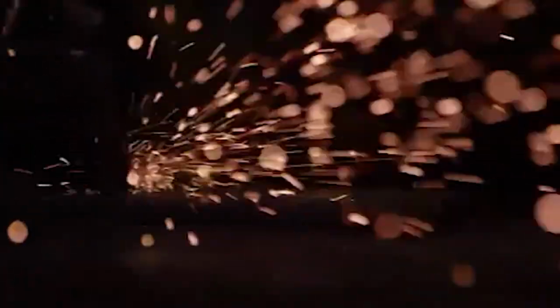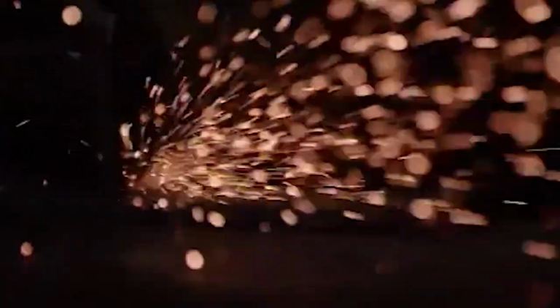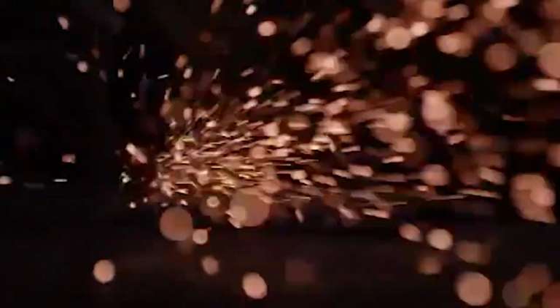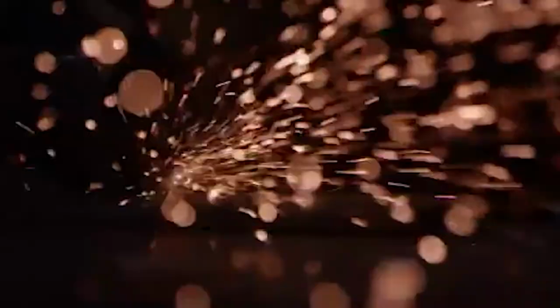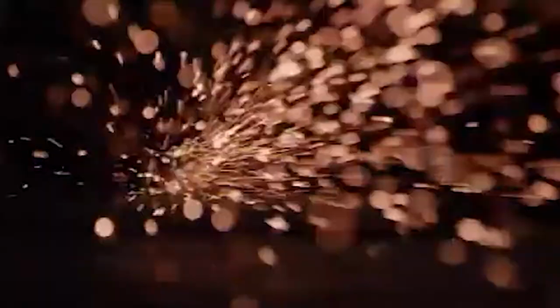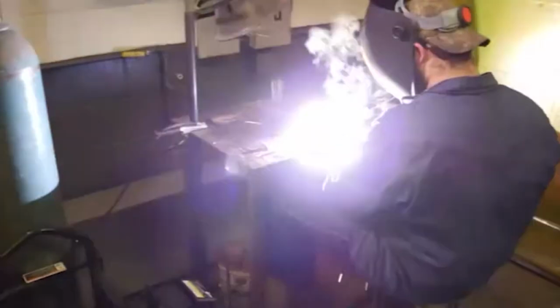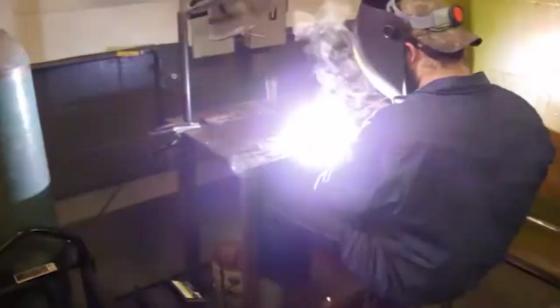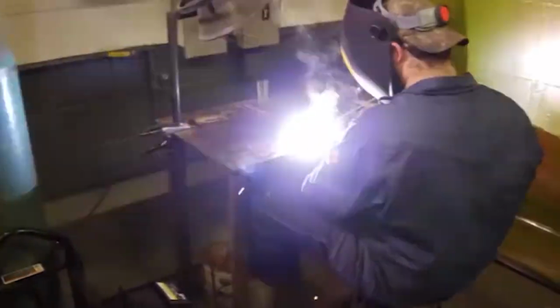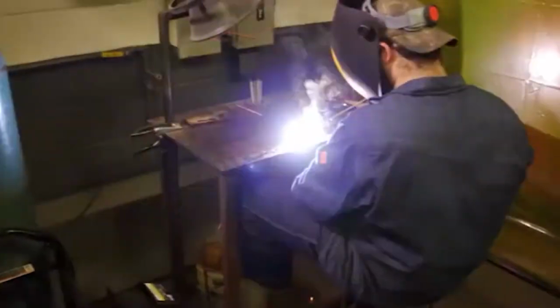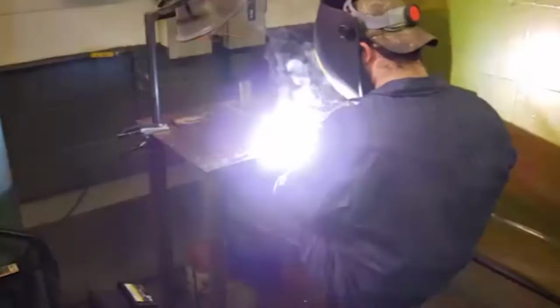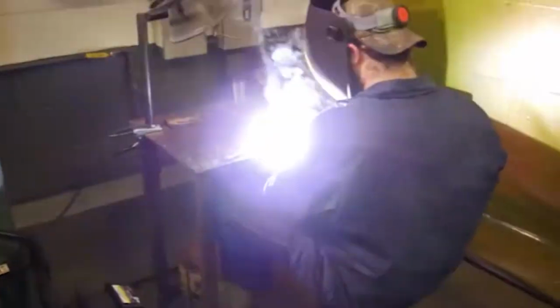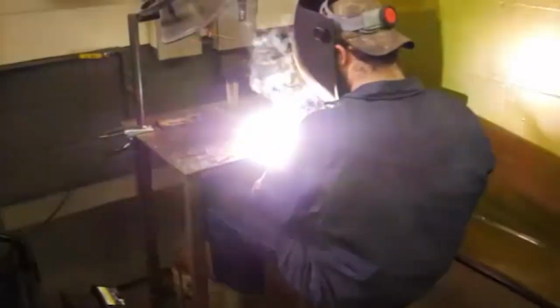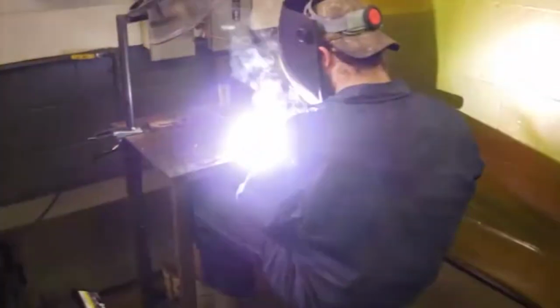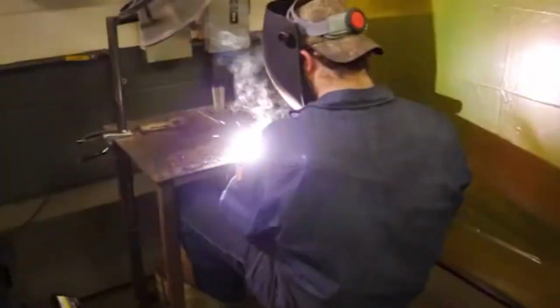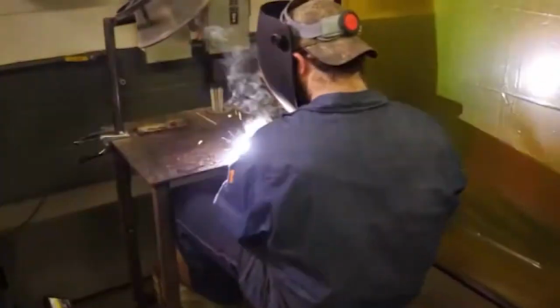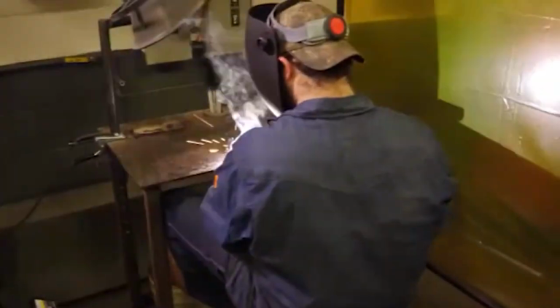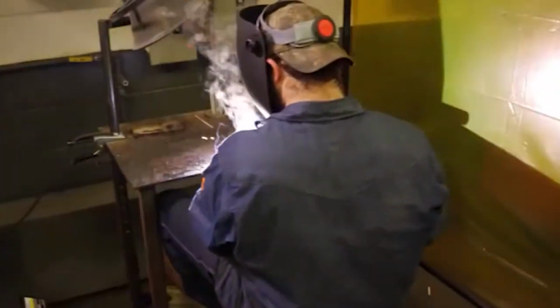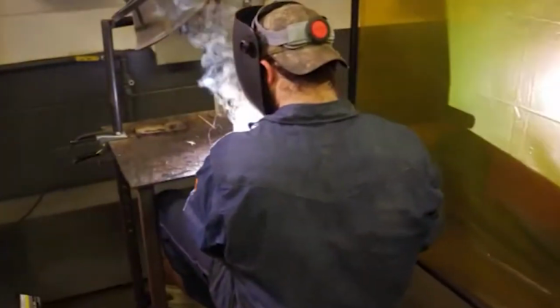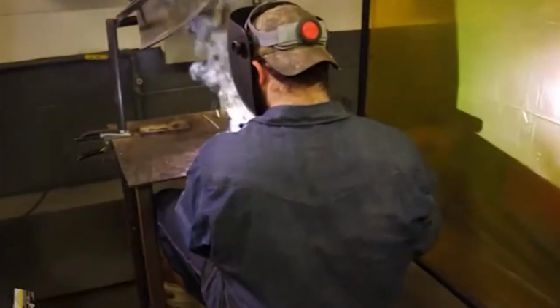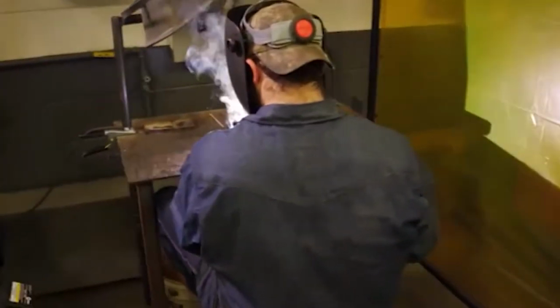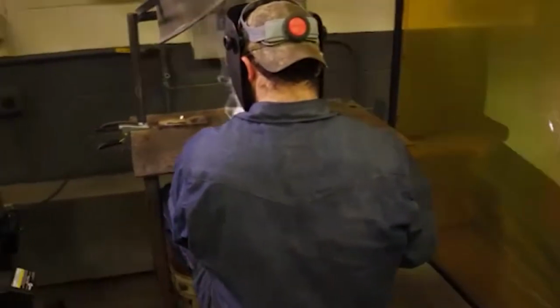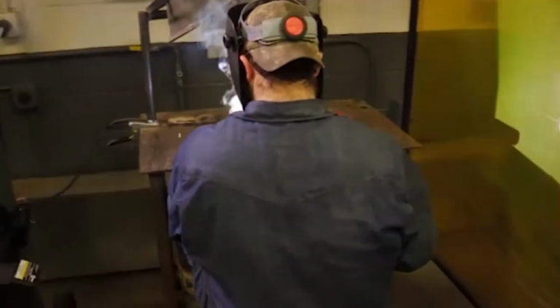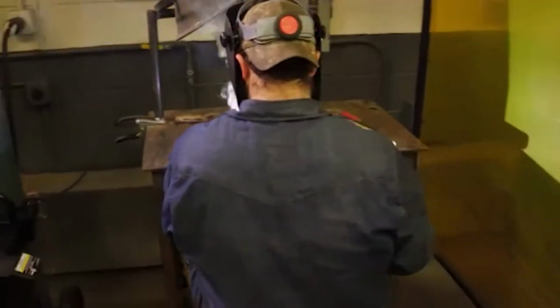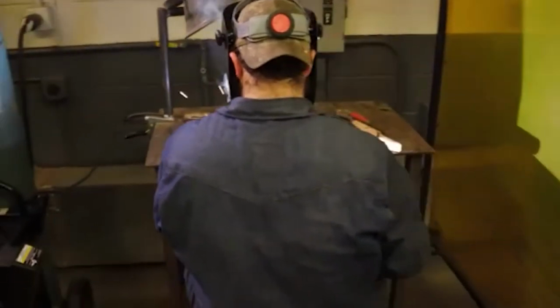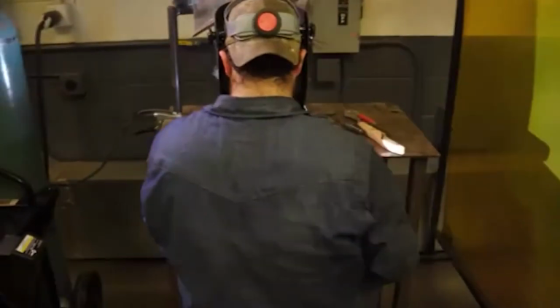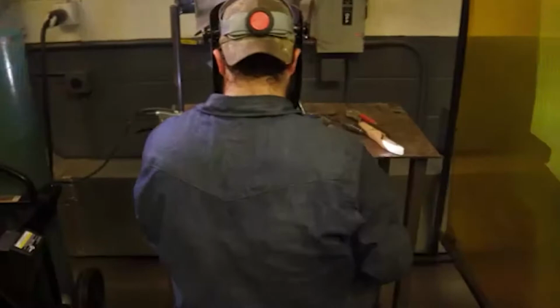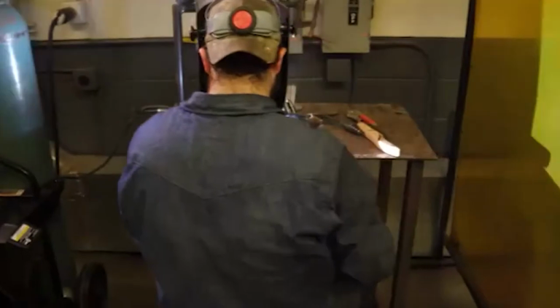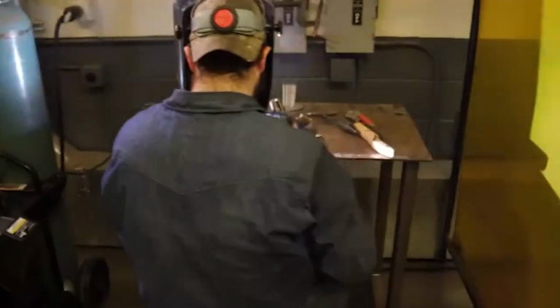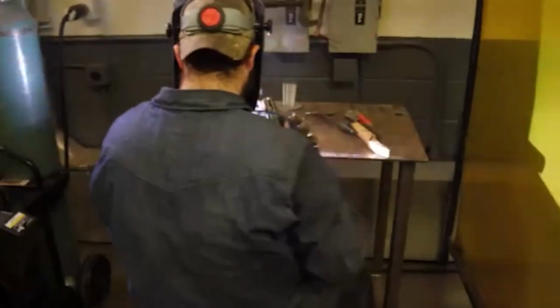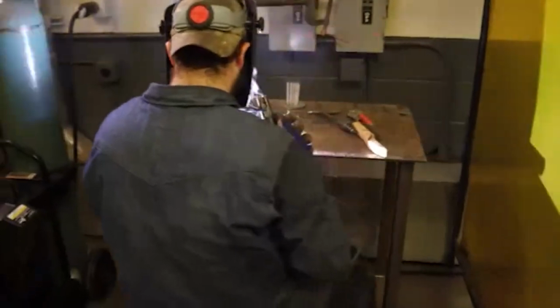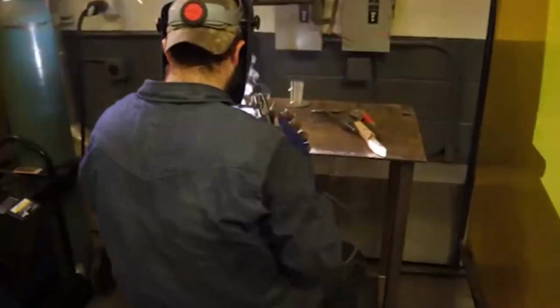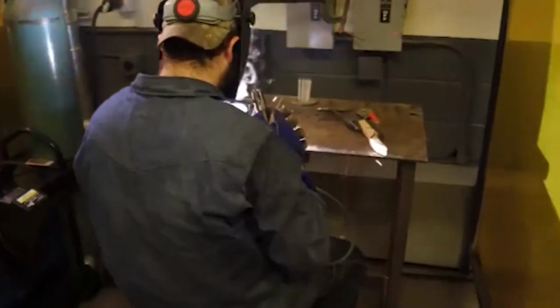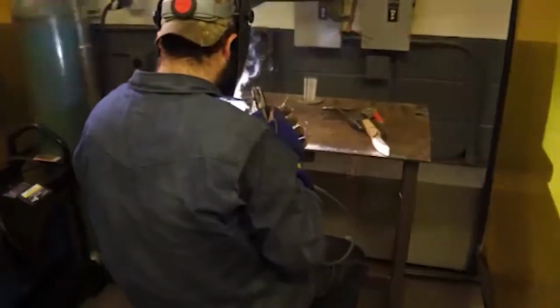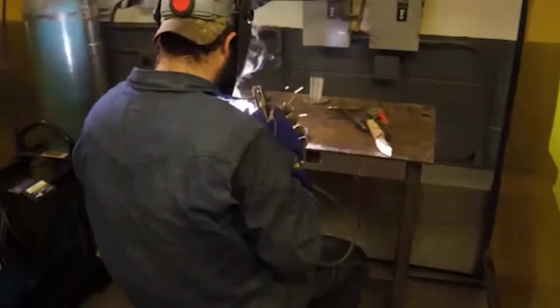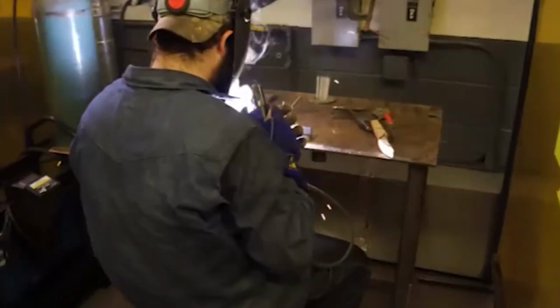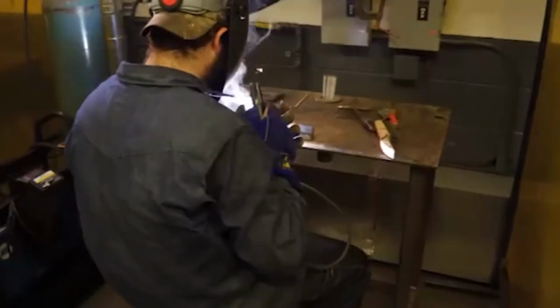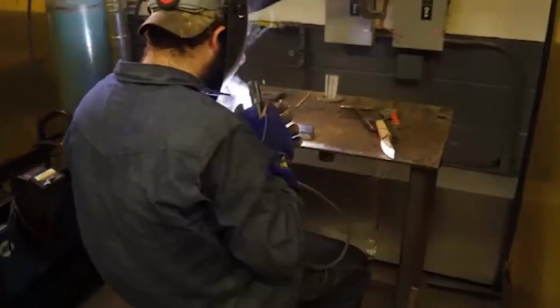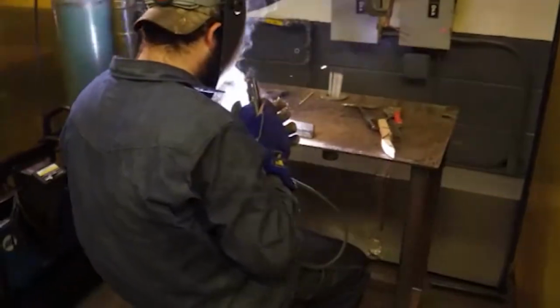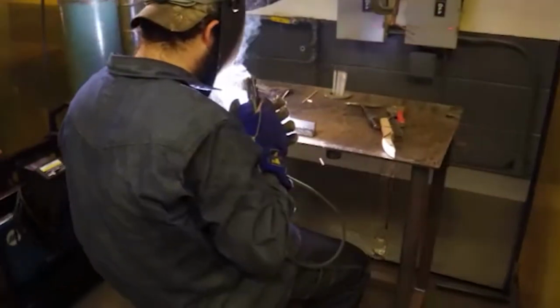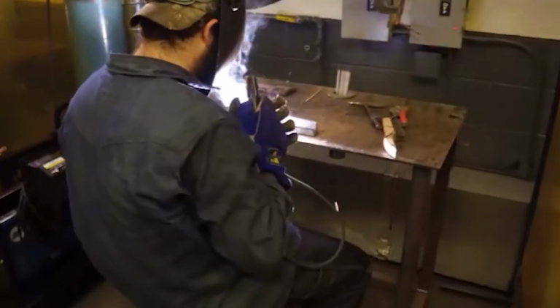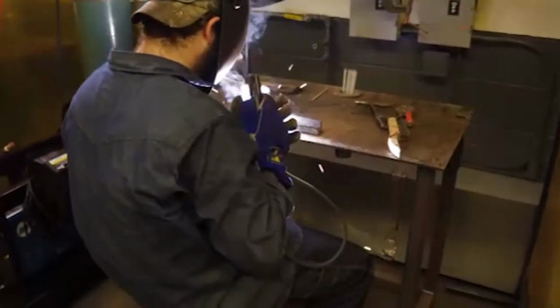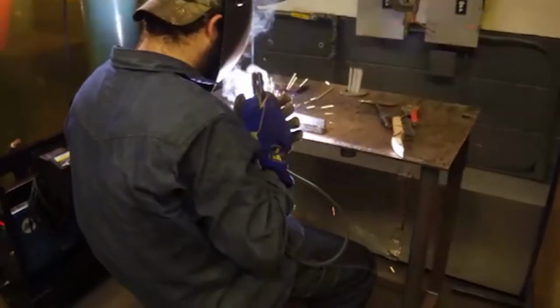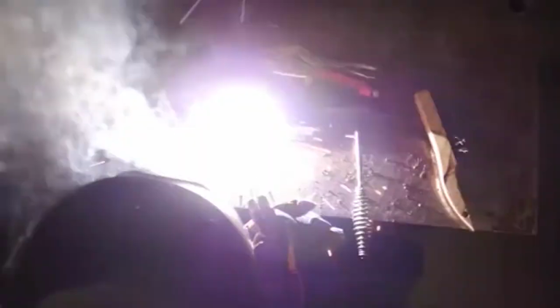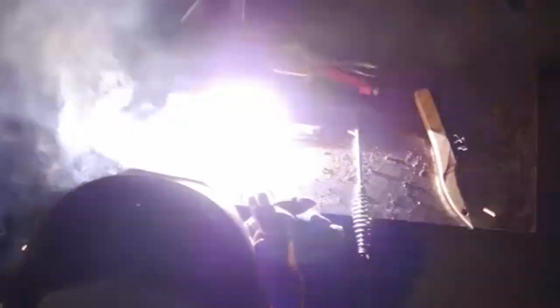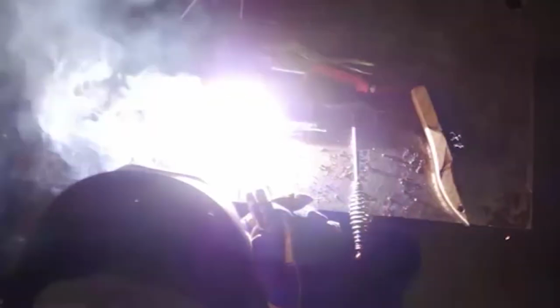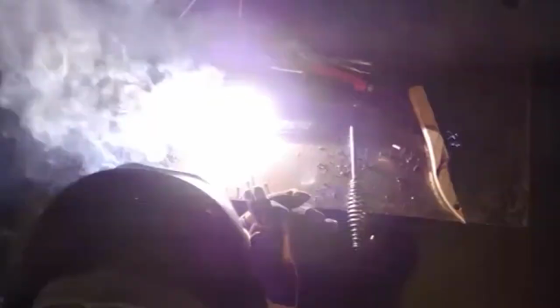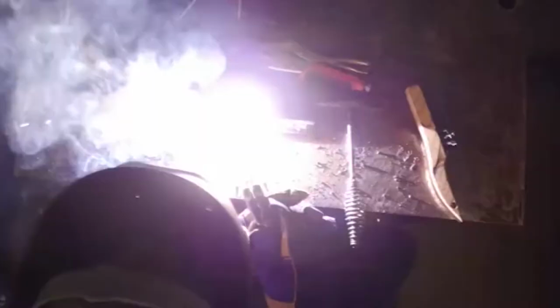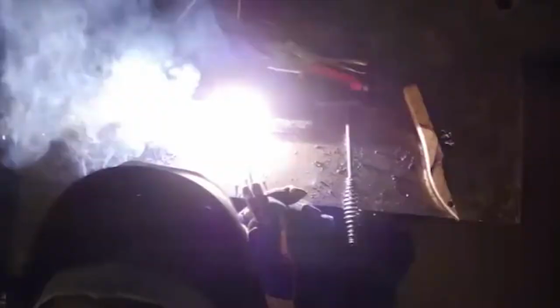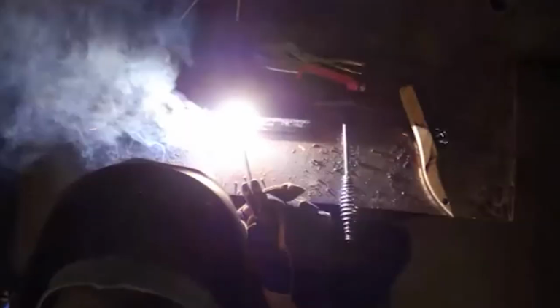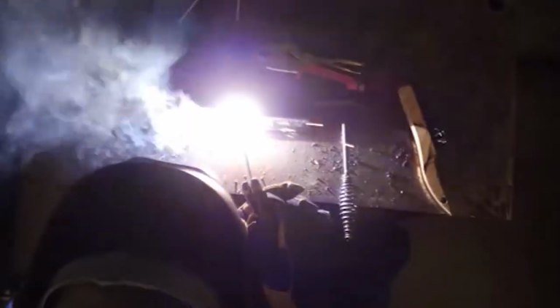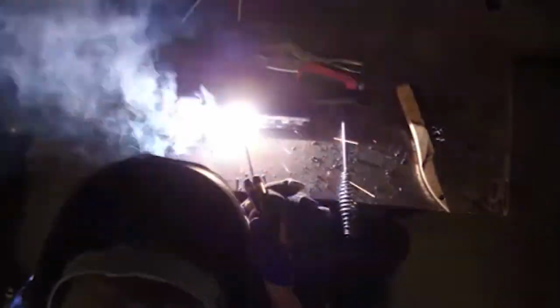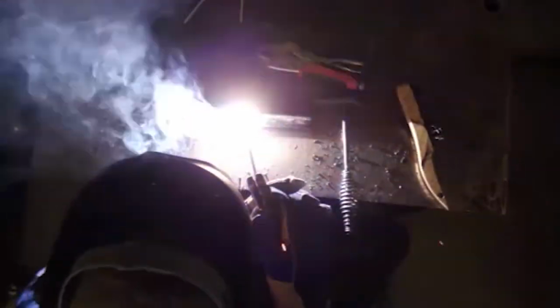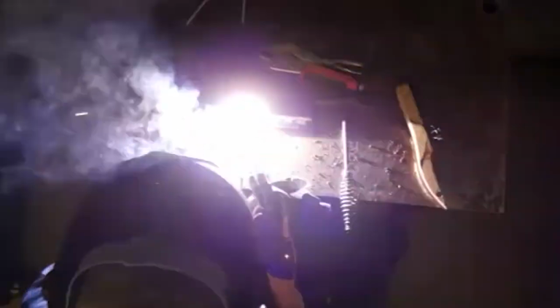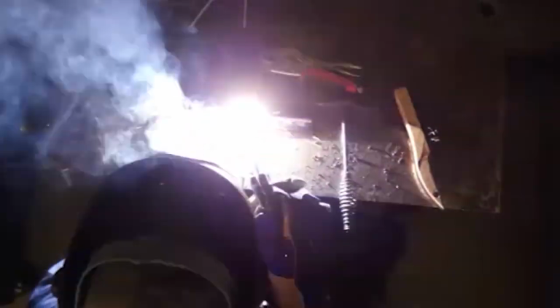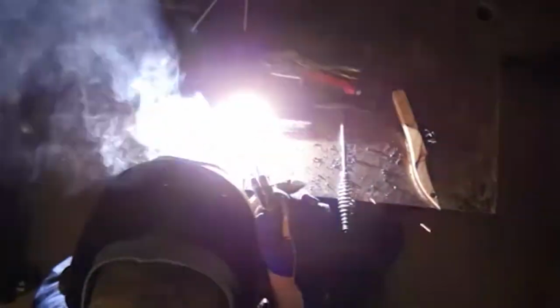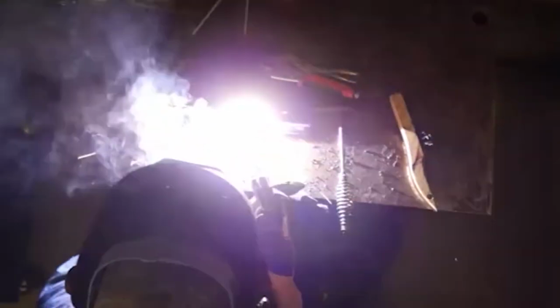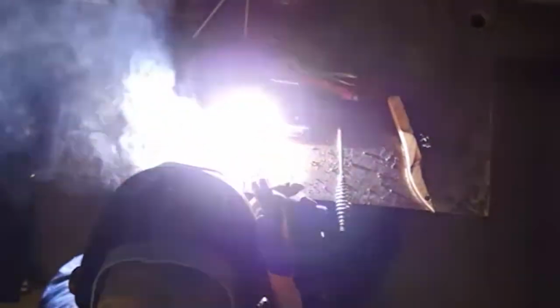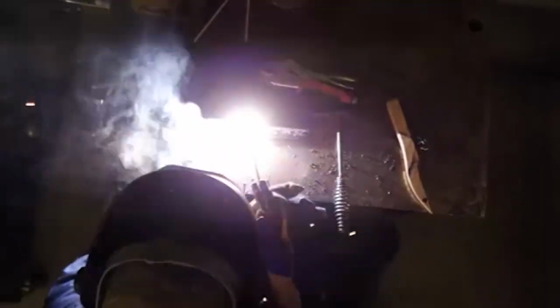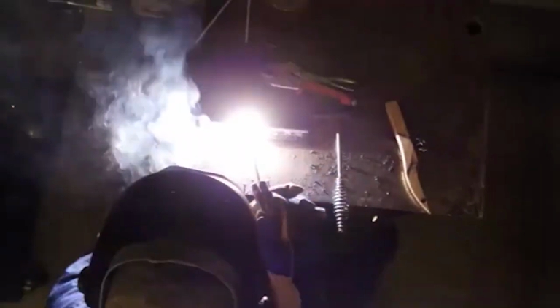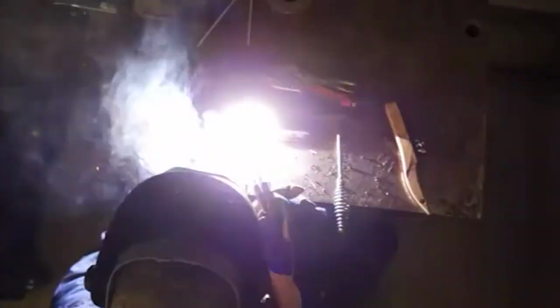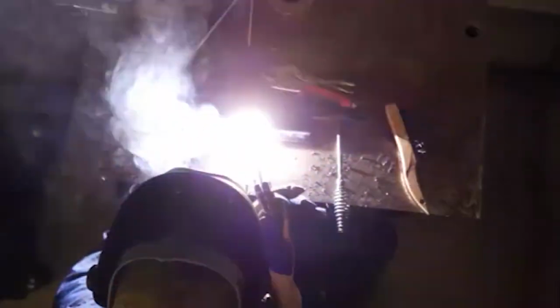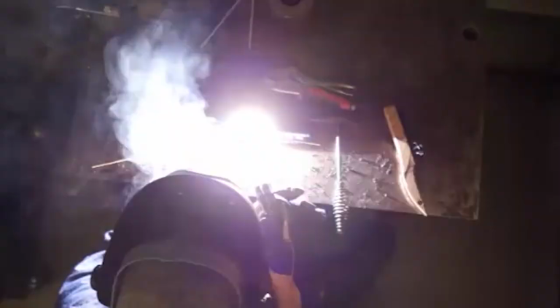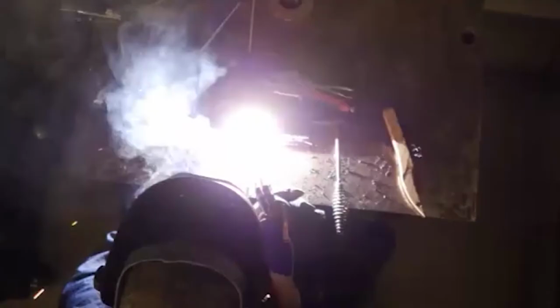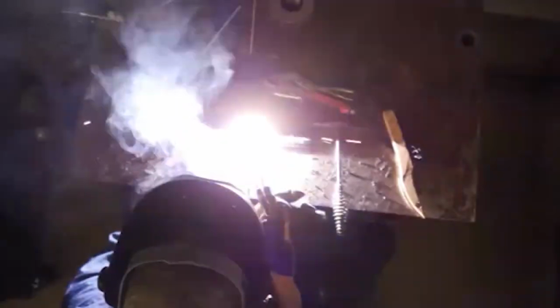Students transfer each year from other welding programs in the area to Butler because of our insightful instructors and our rigorous curriculum.